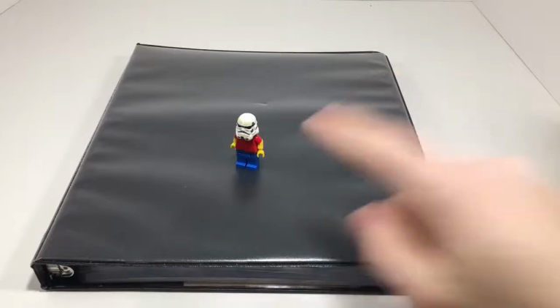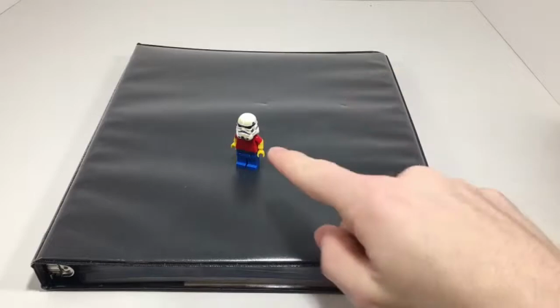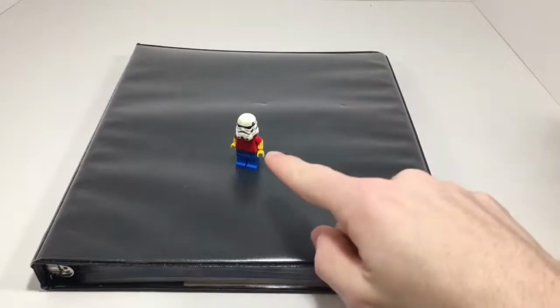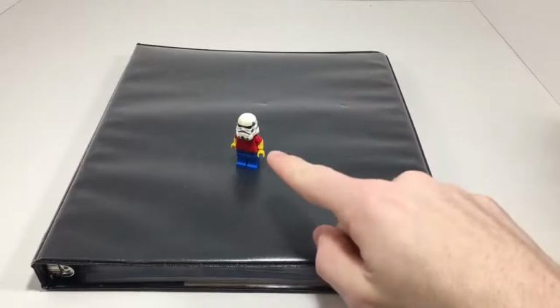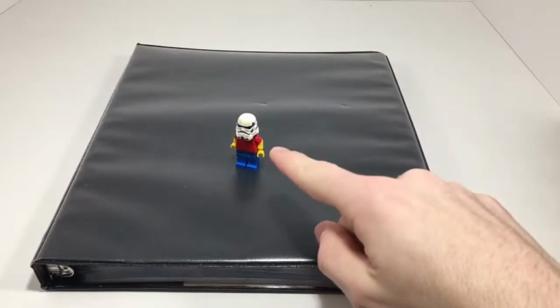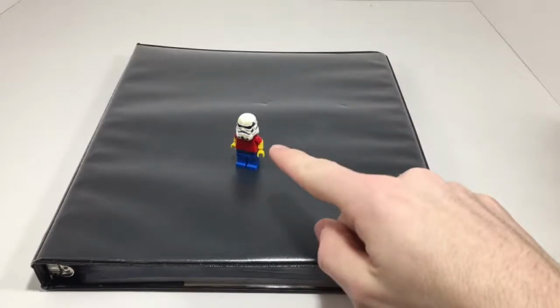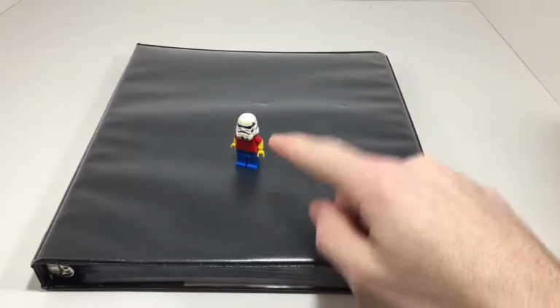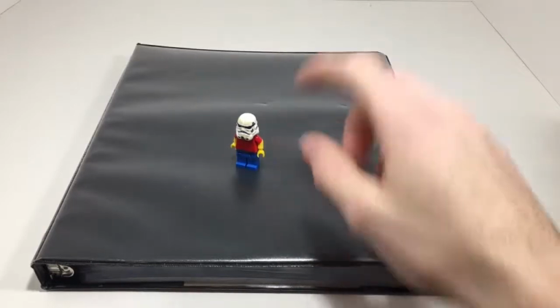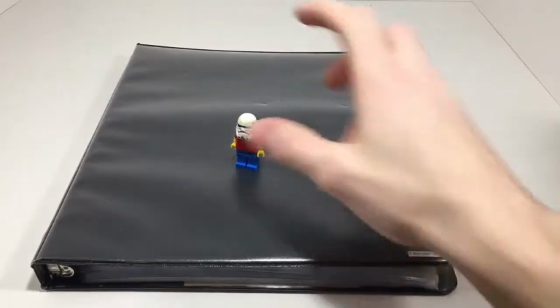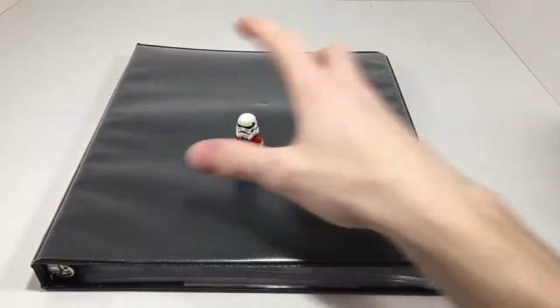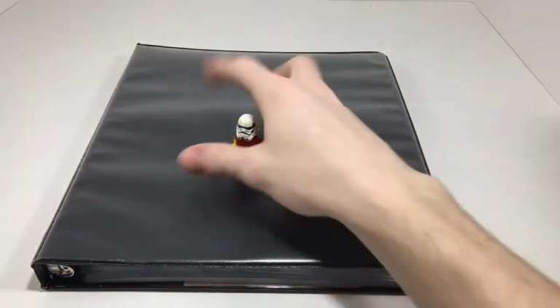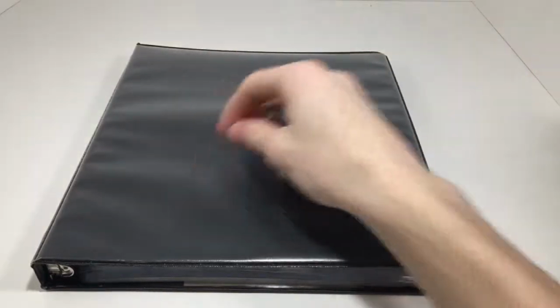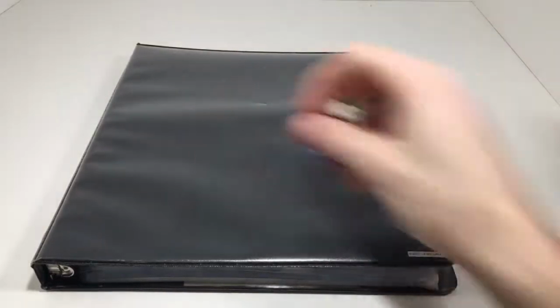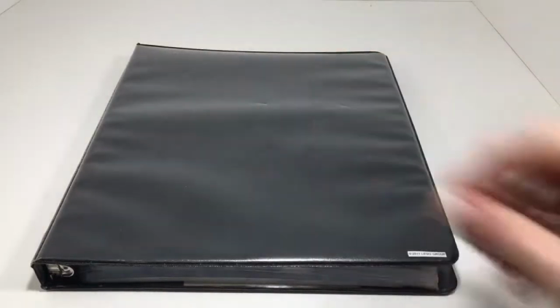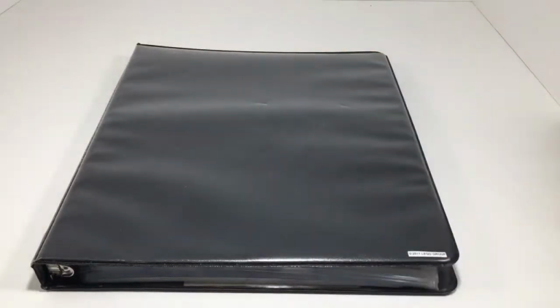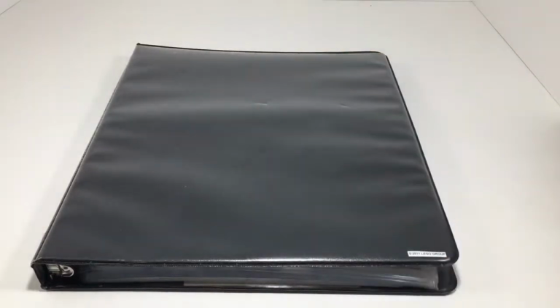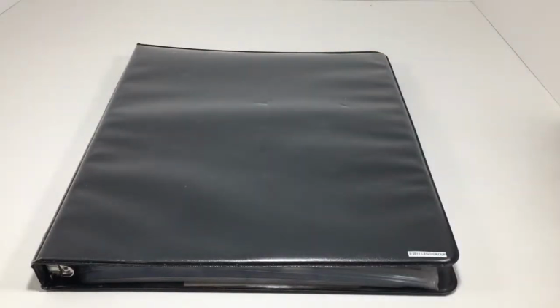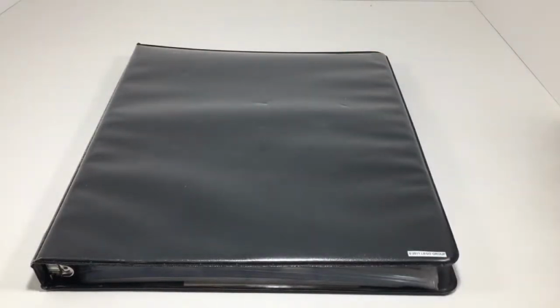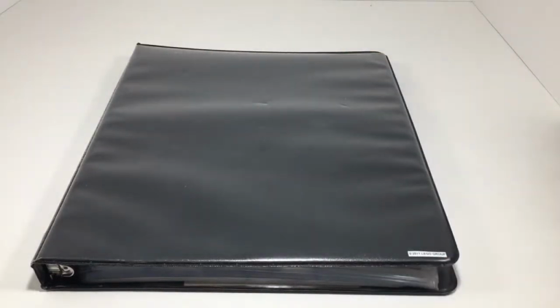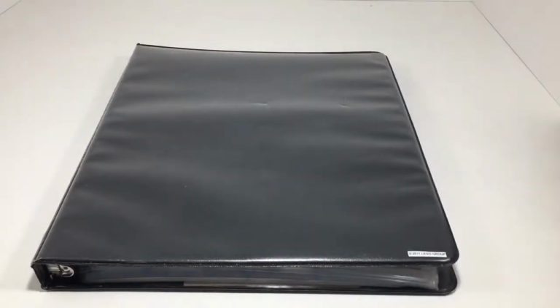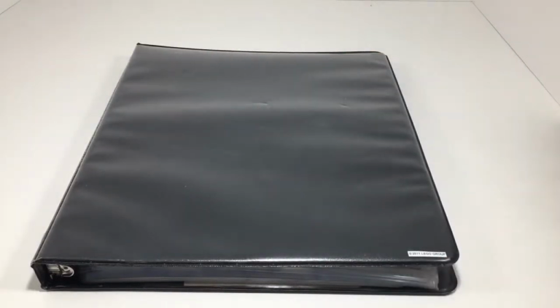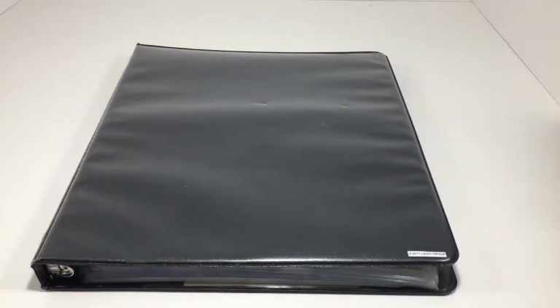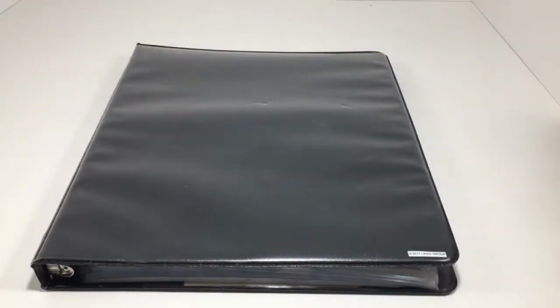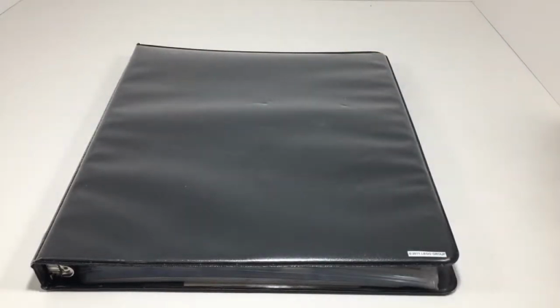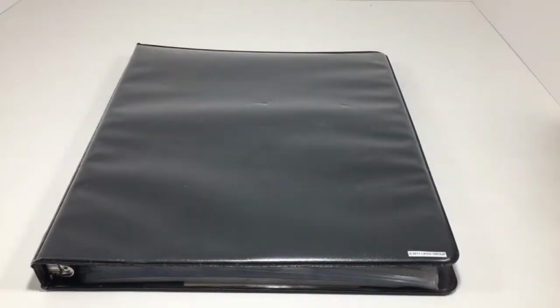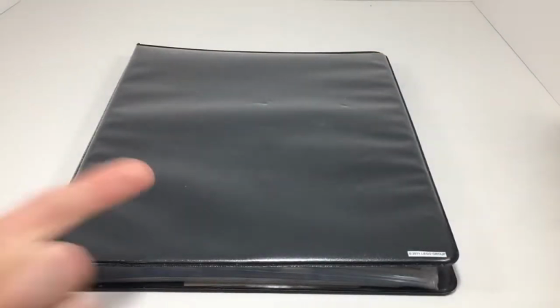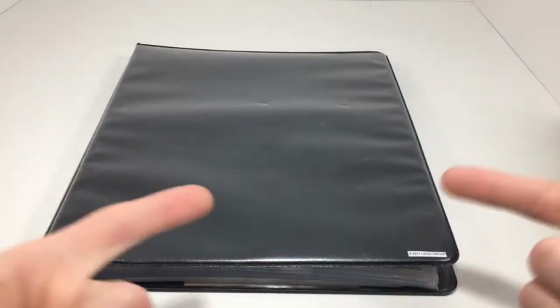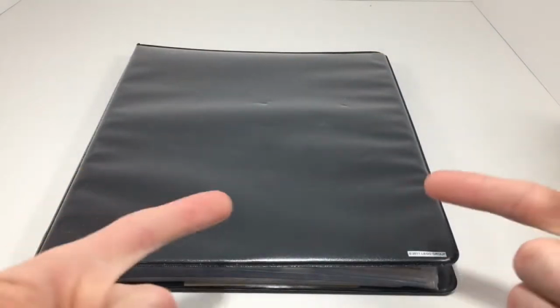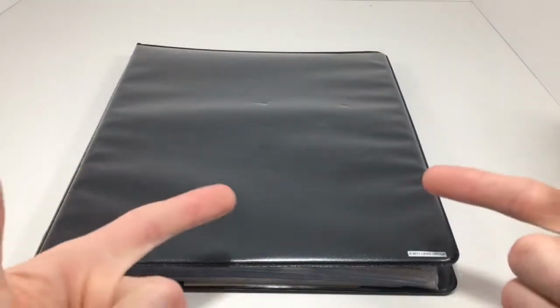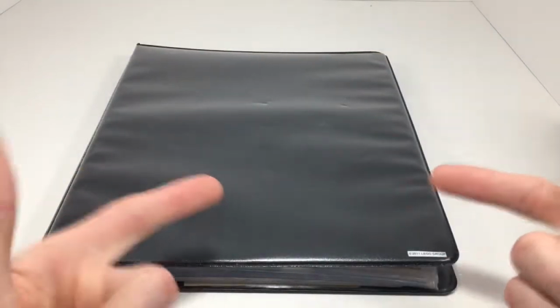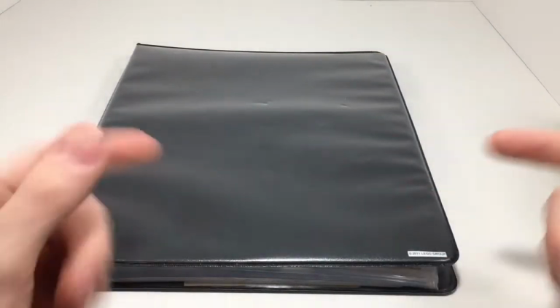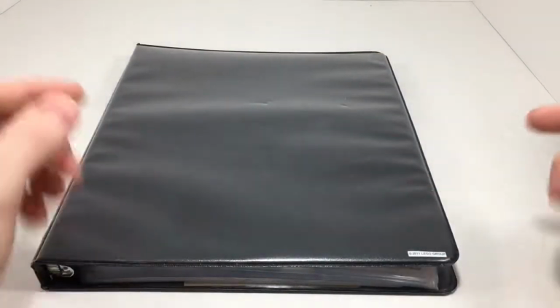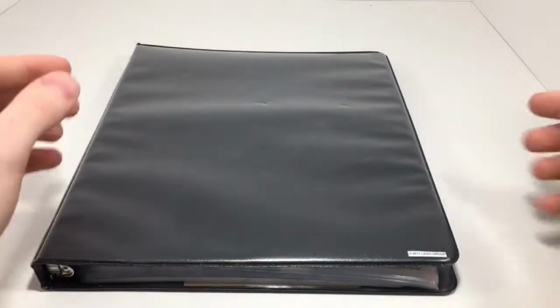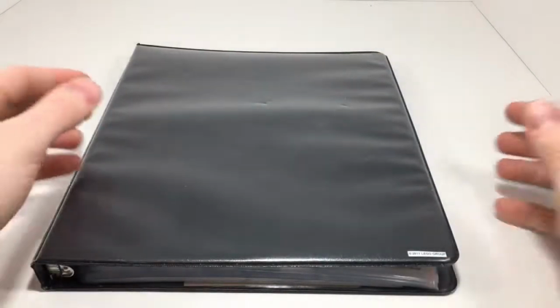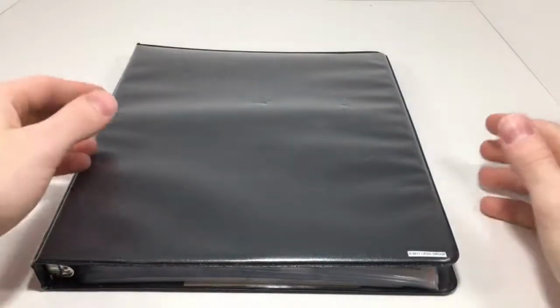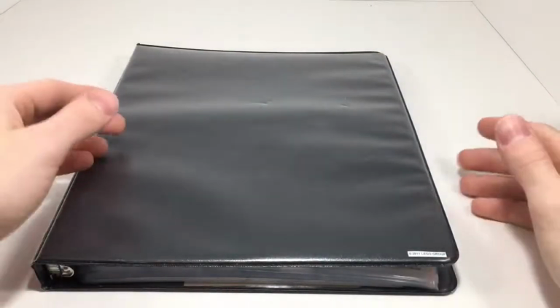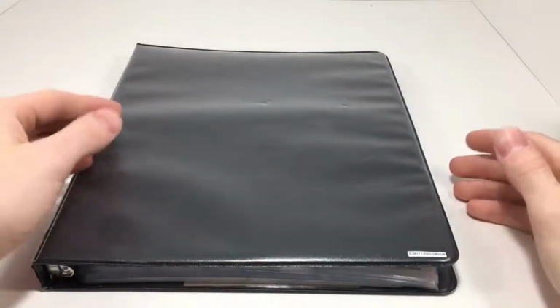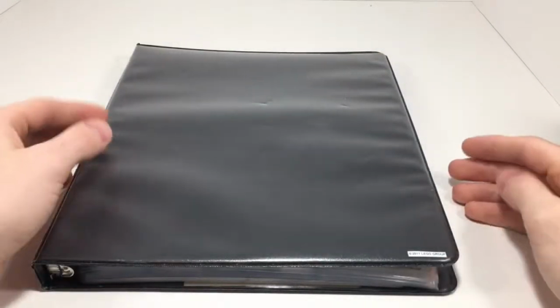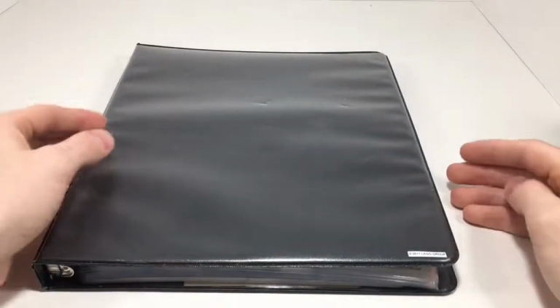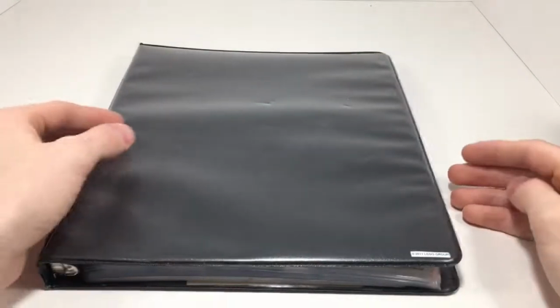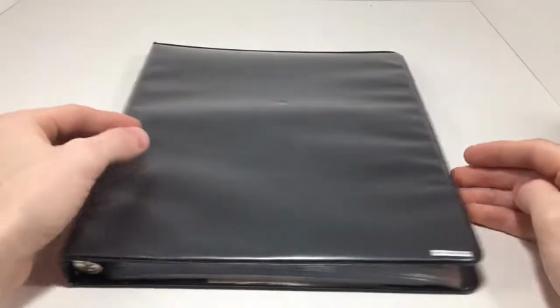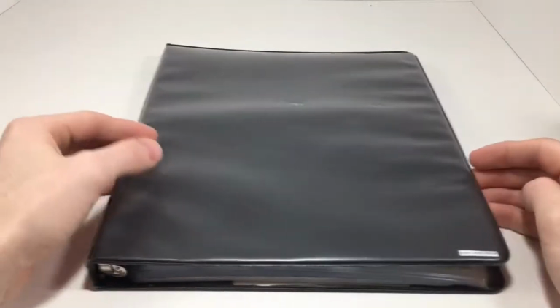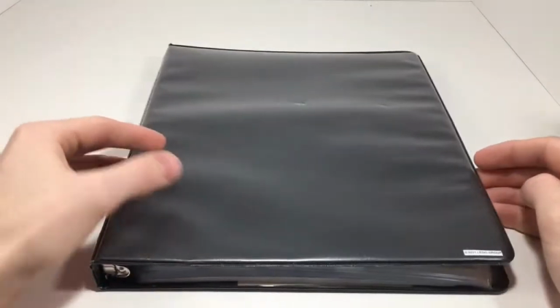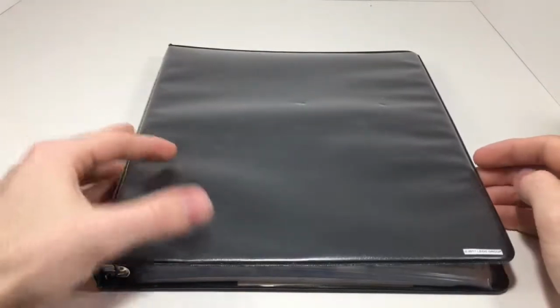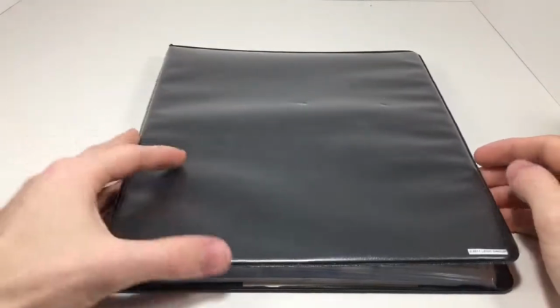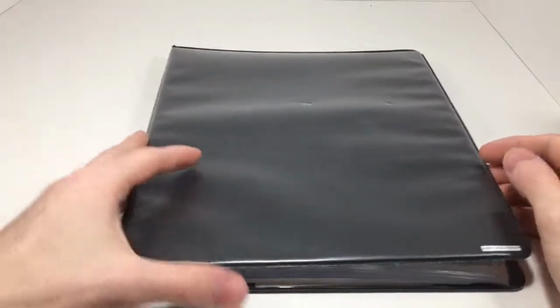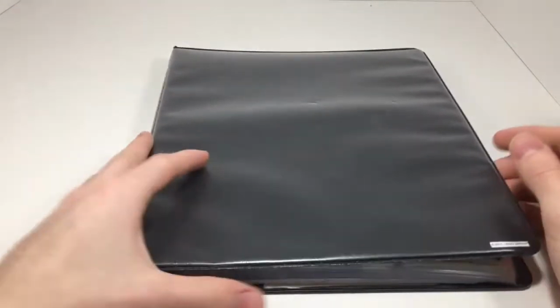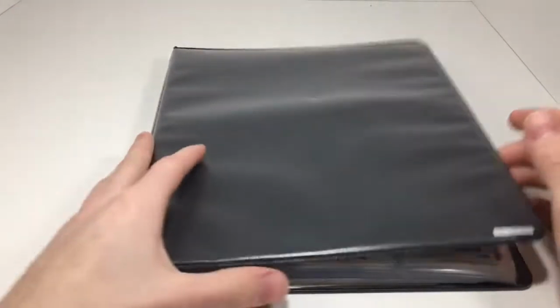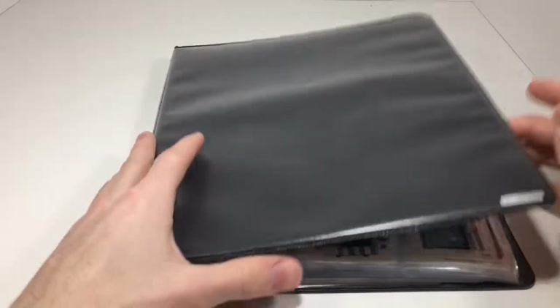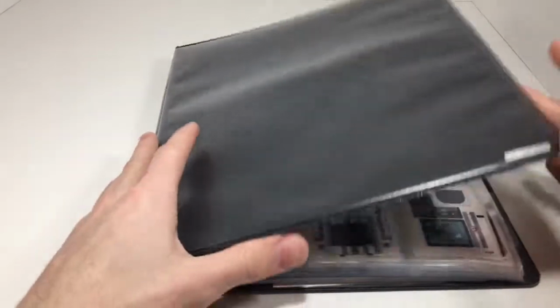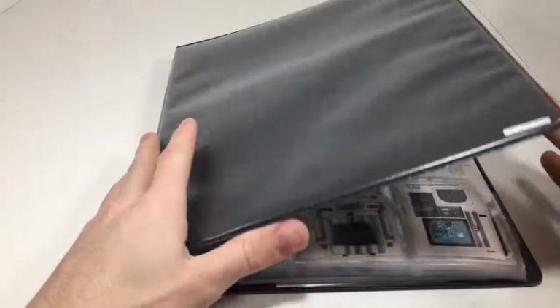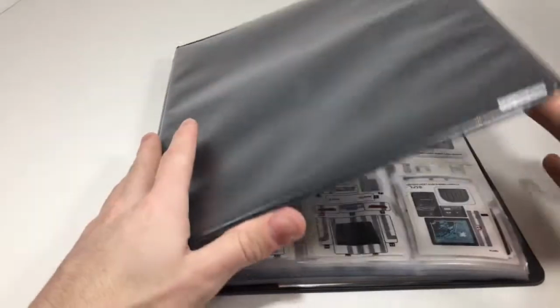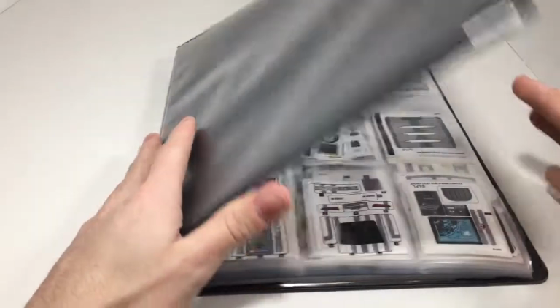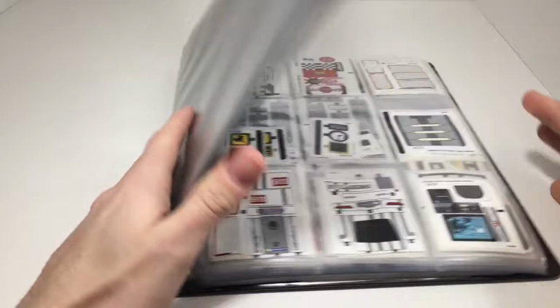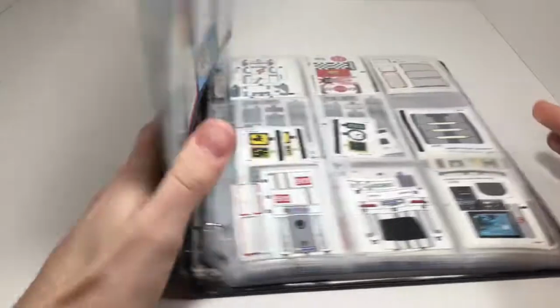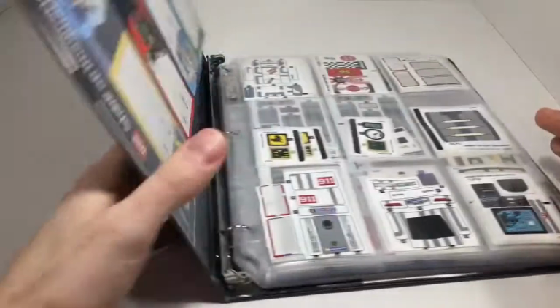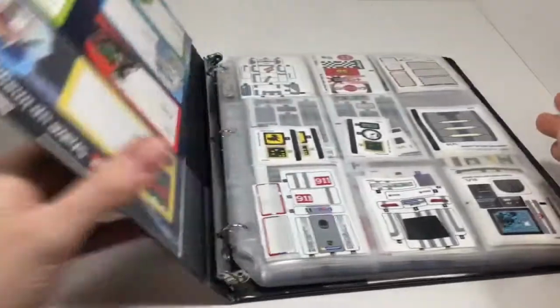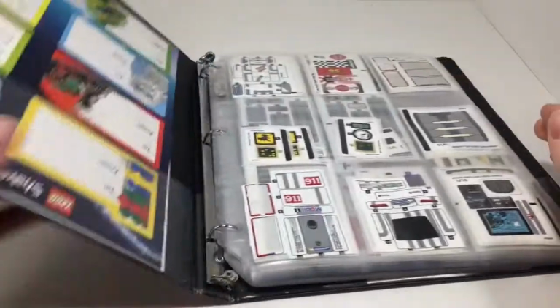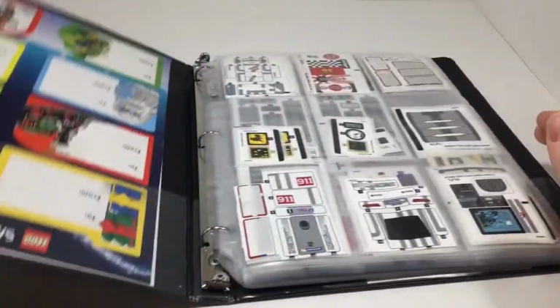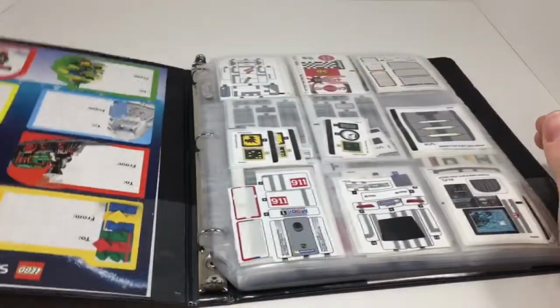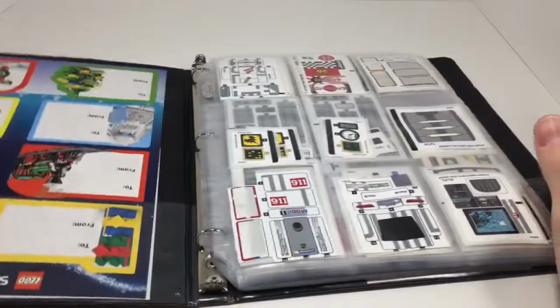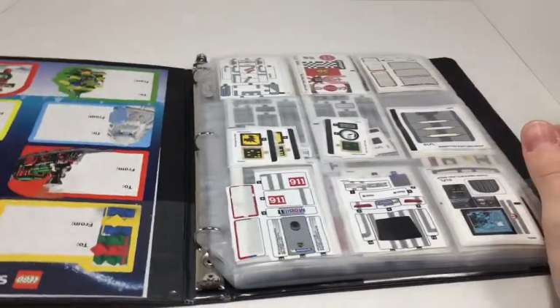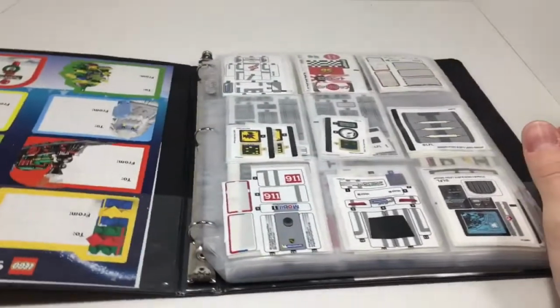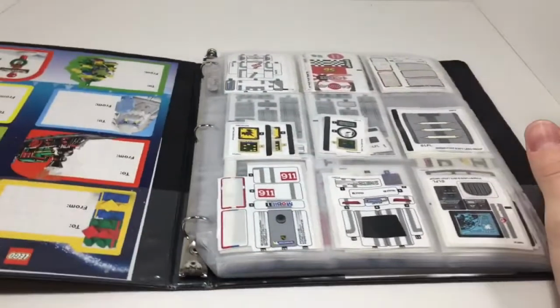Hey, that's JB, Brick Fanatic here. This Technique Tuesday episode is going to be about stickers and how to use them.